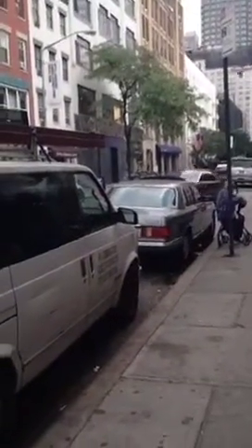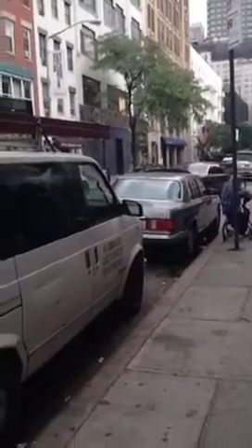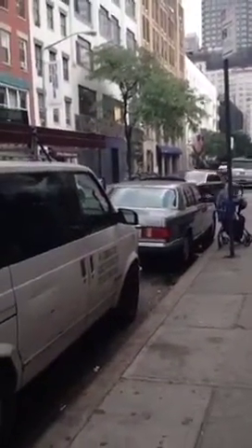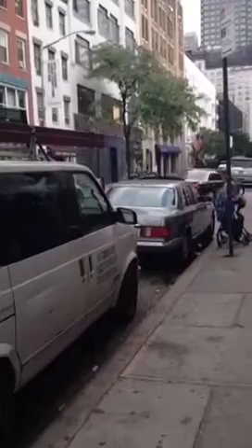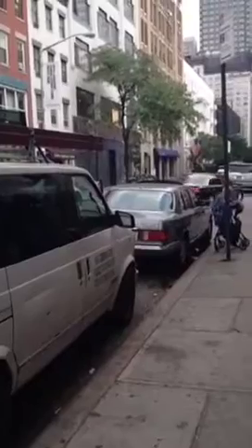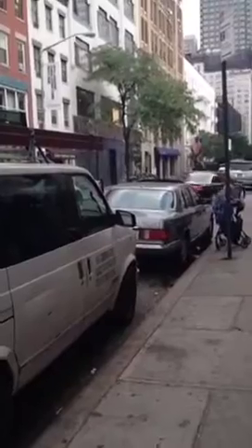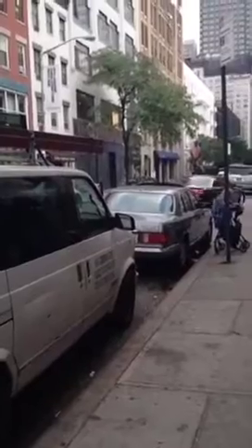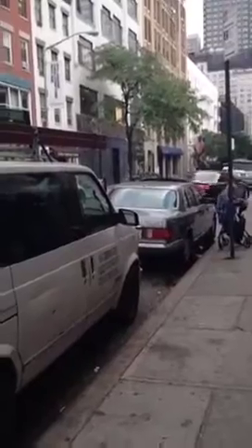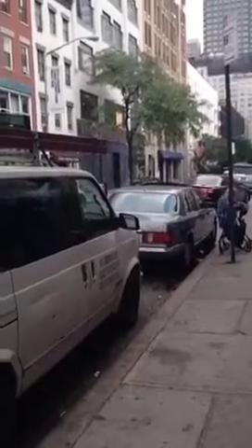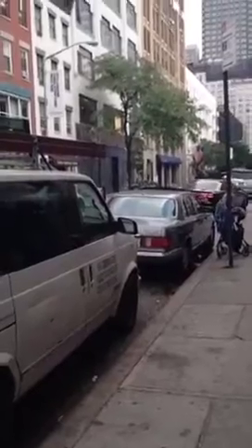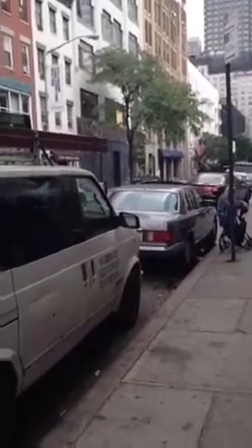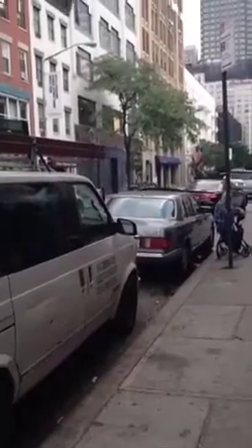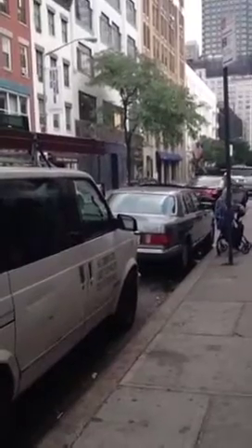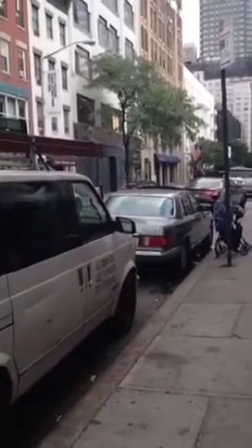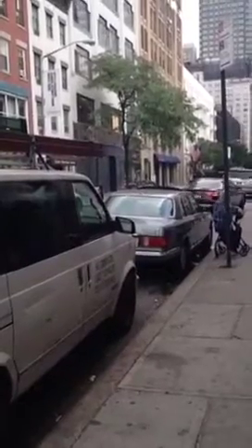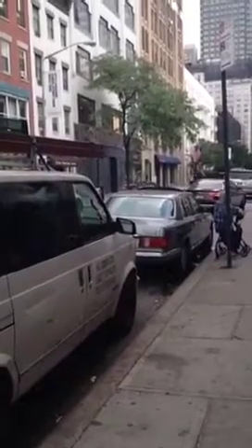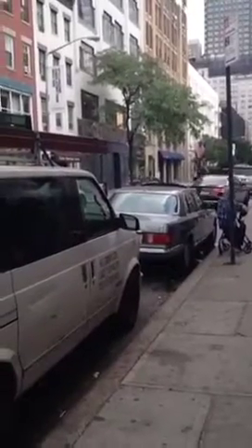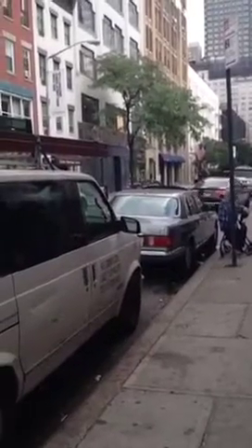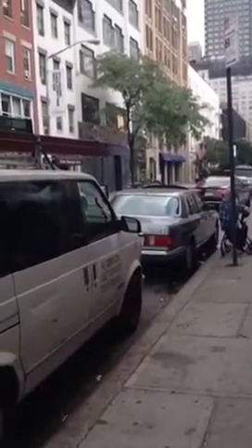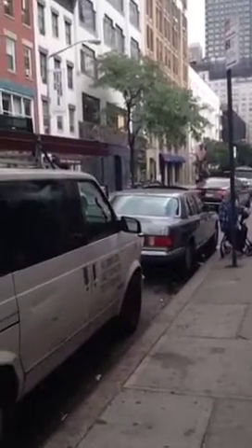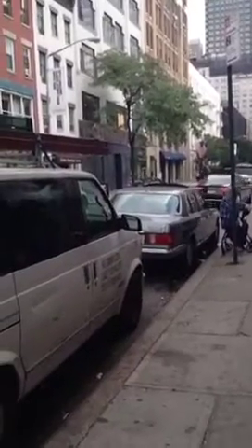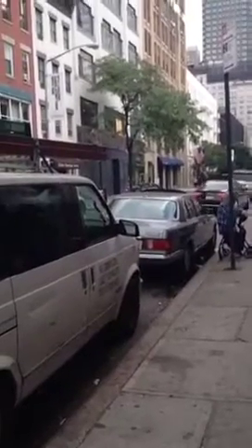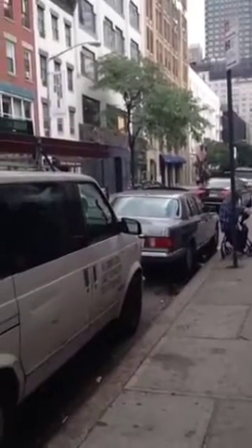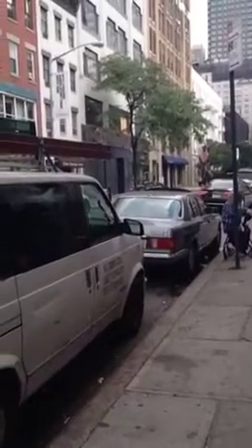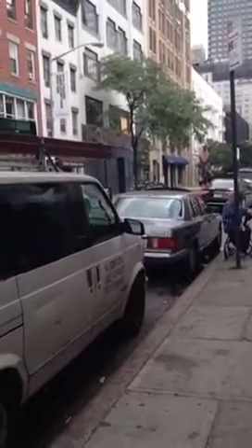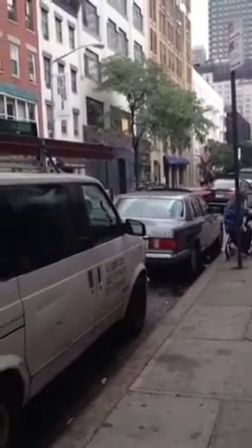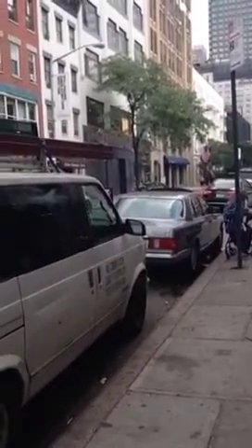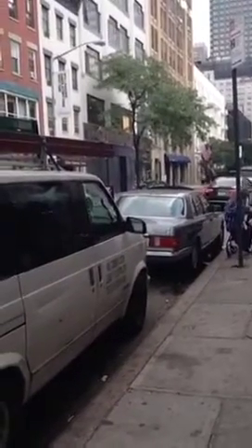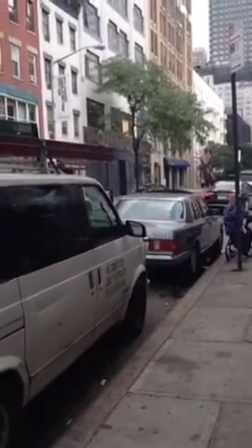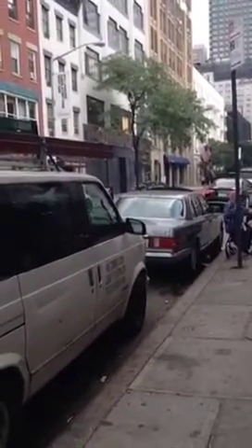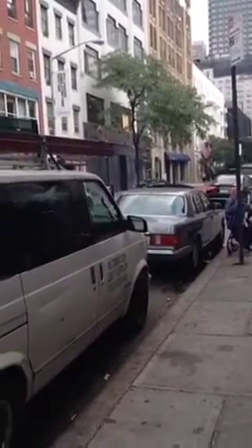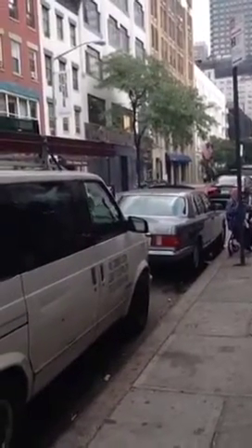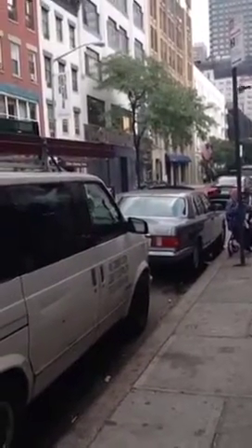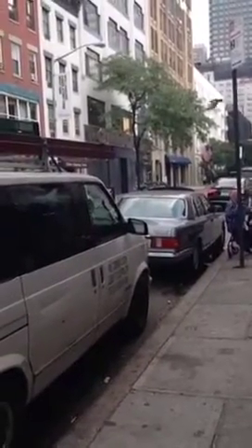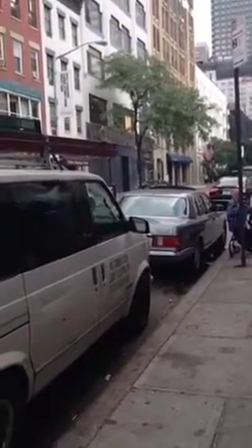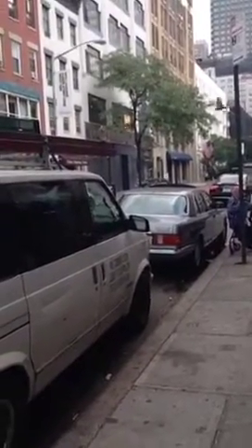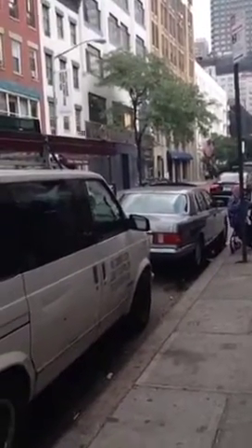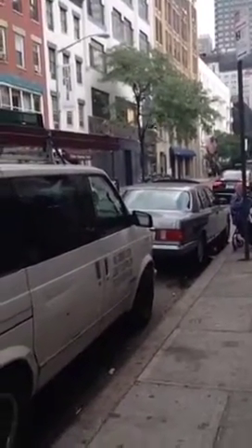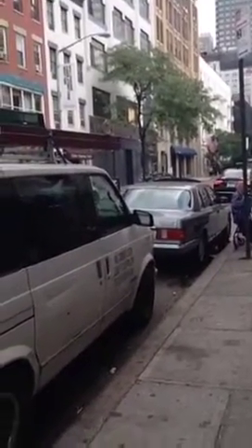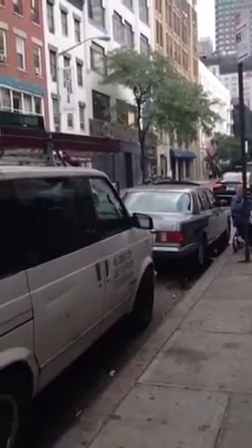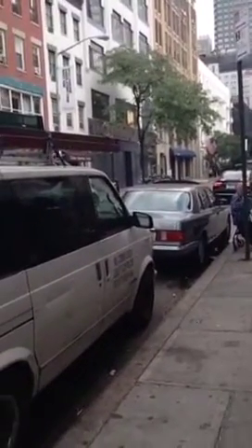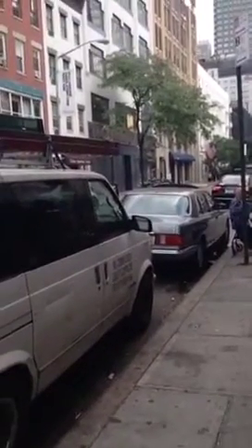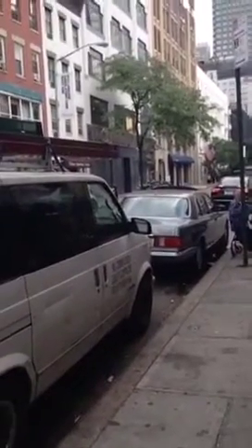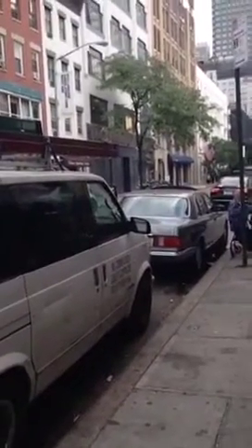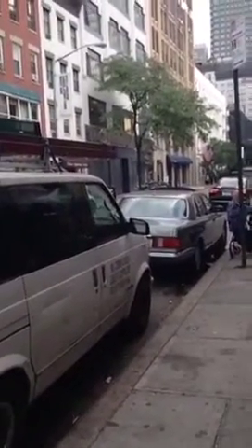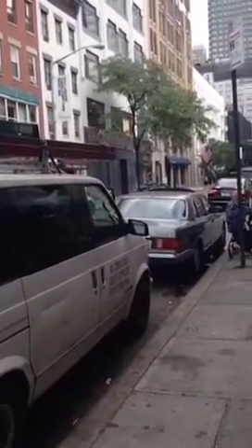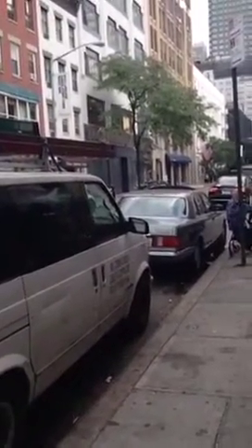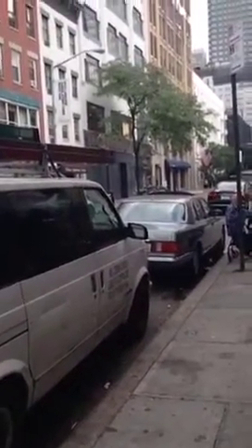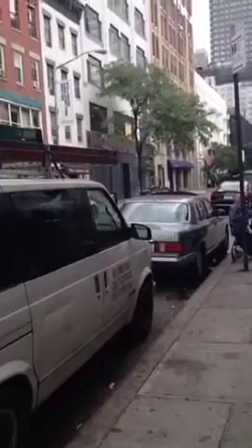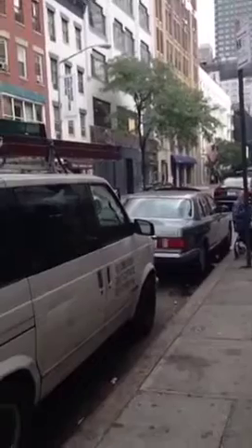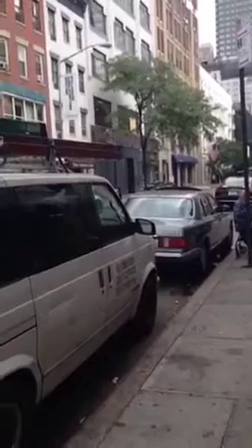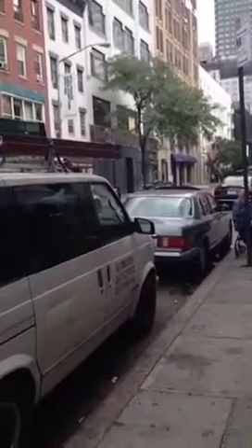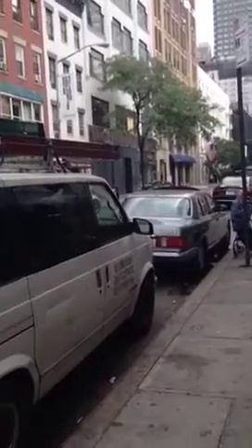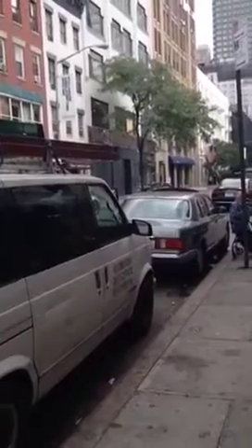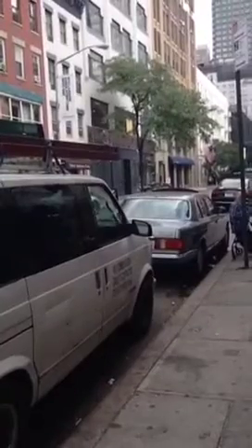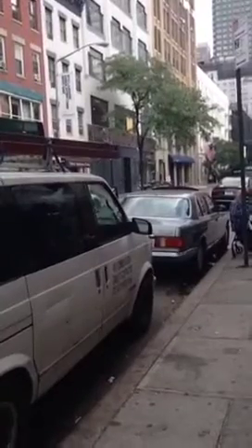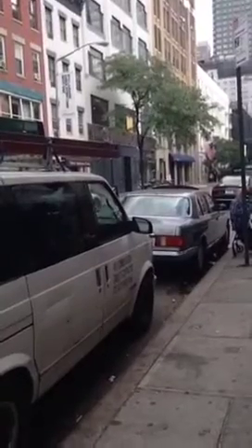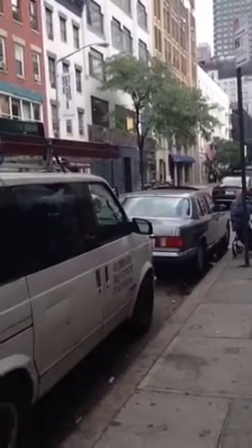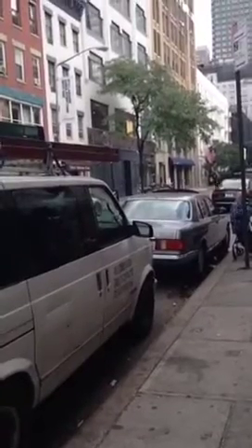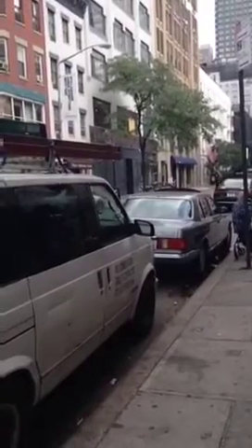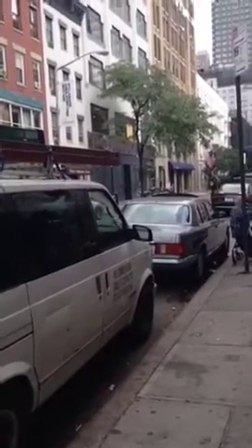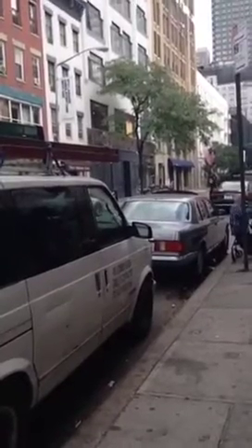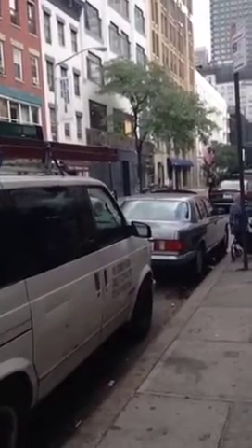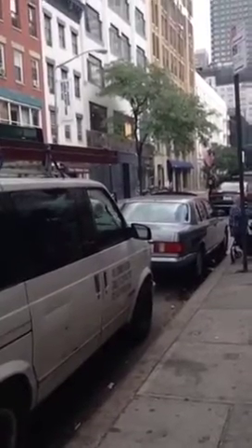I've got a last-minute order, so I'm running to the post office, and I wanted to show you something, and I want to see if I can do this or not.